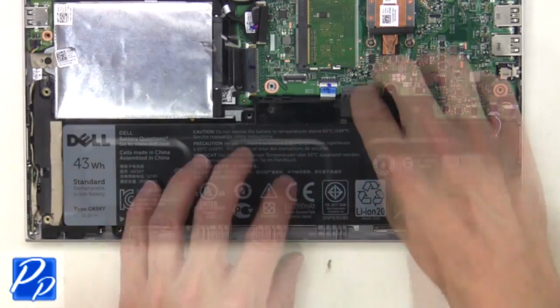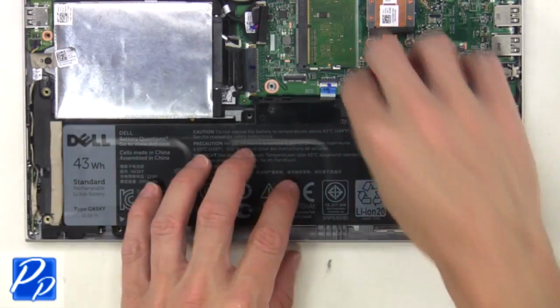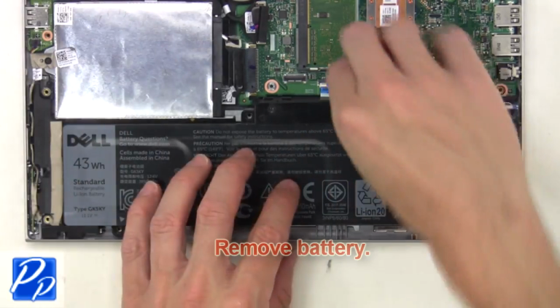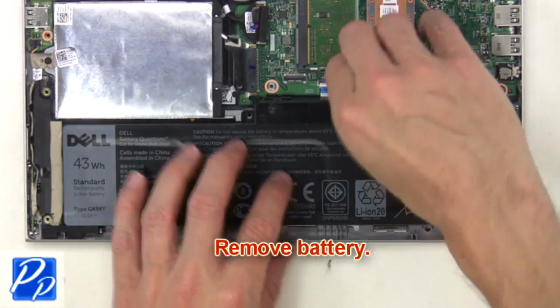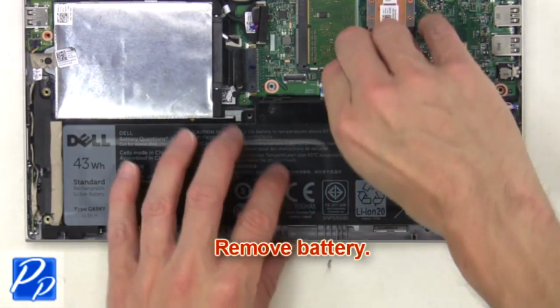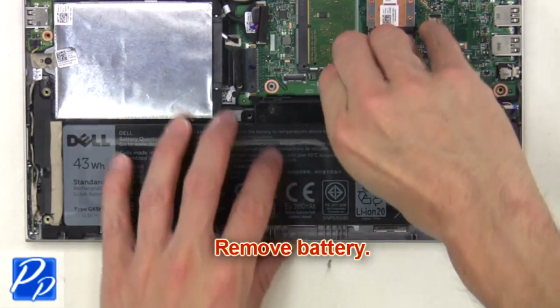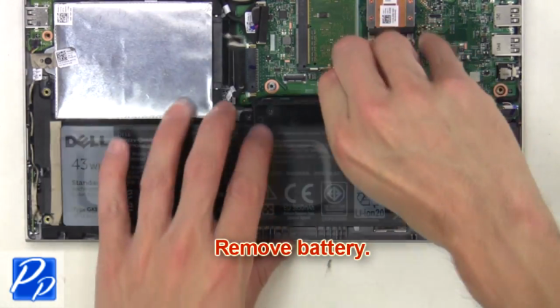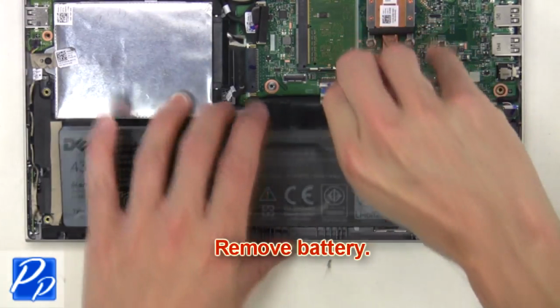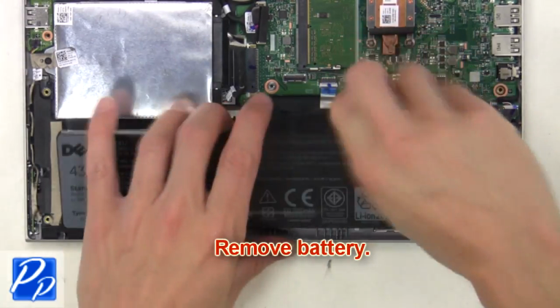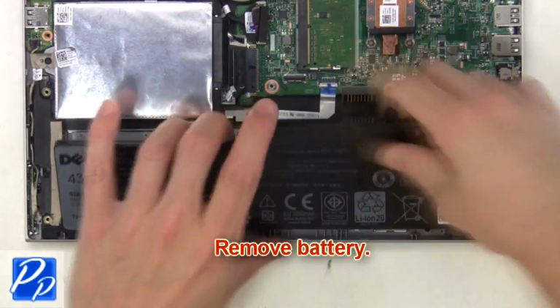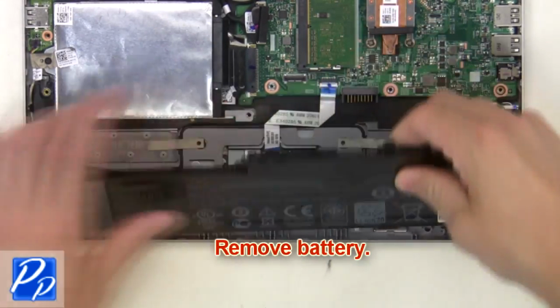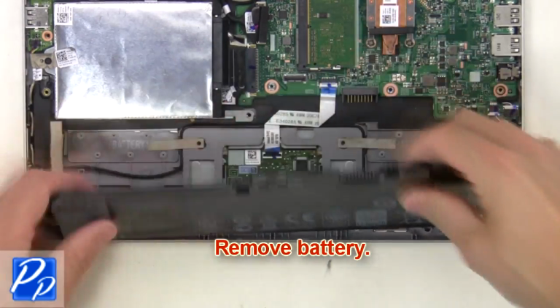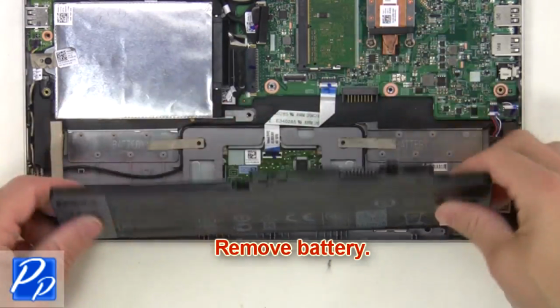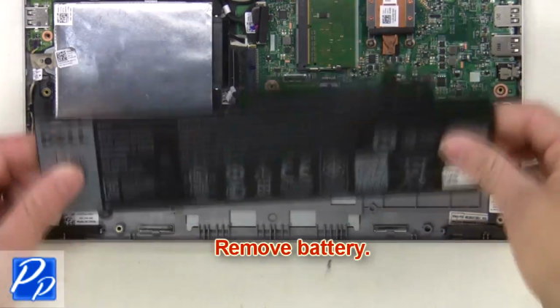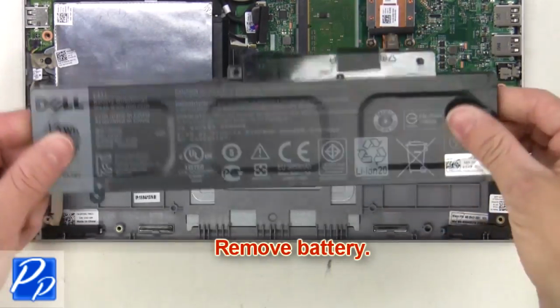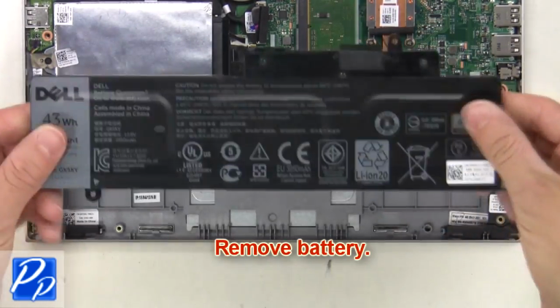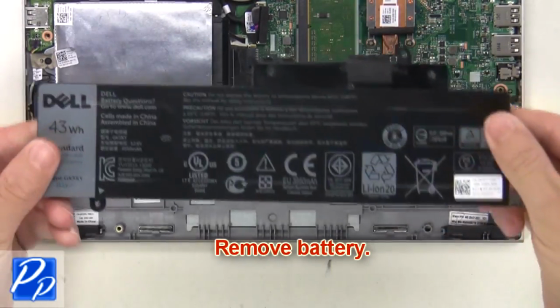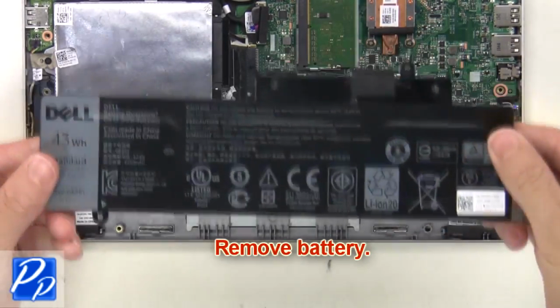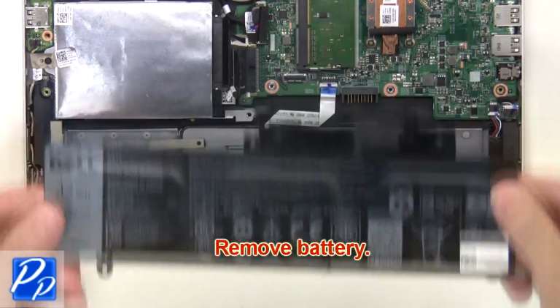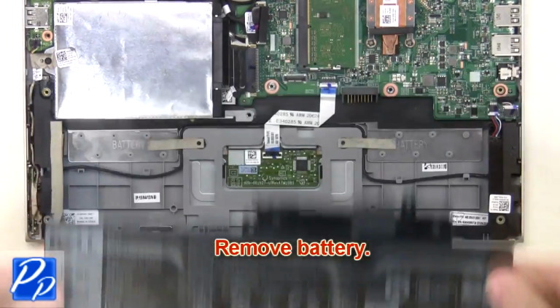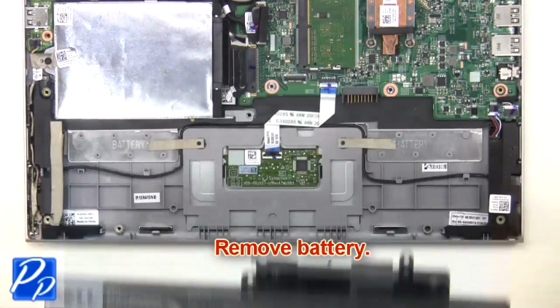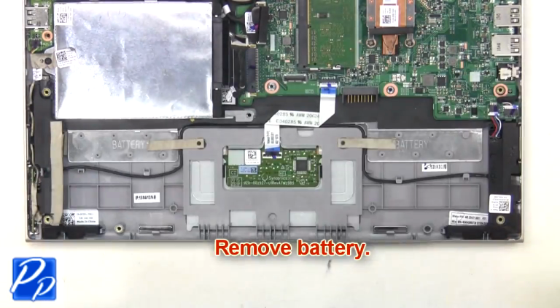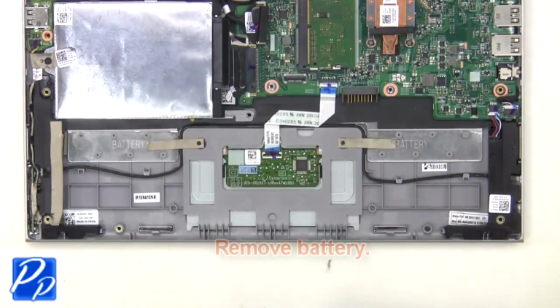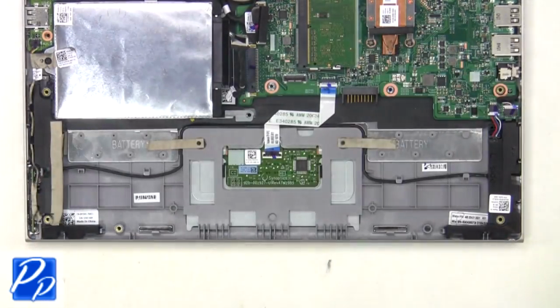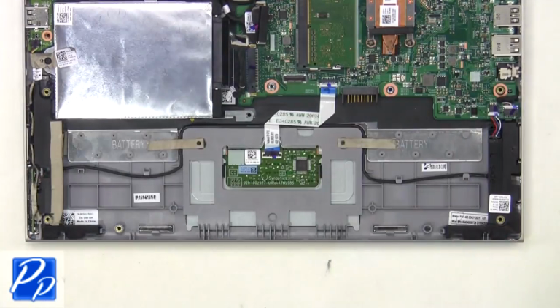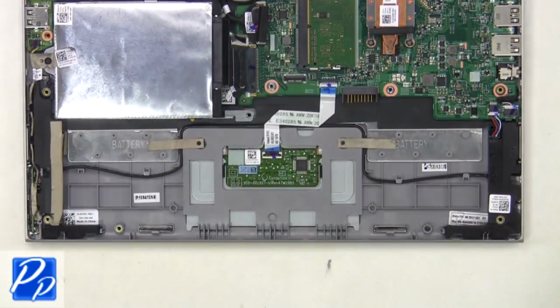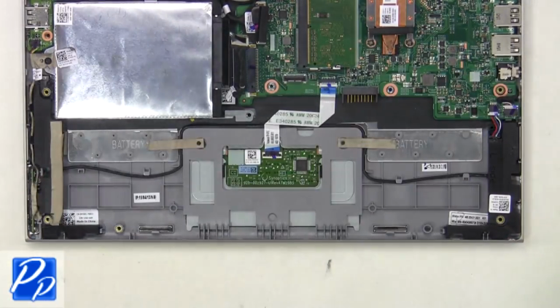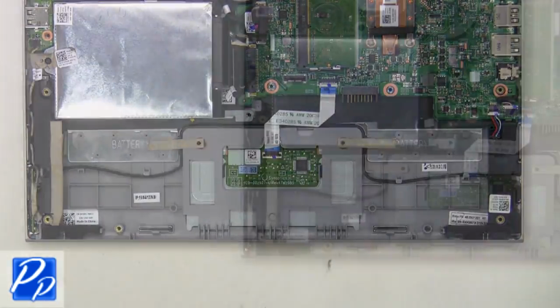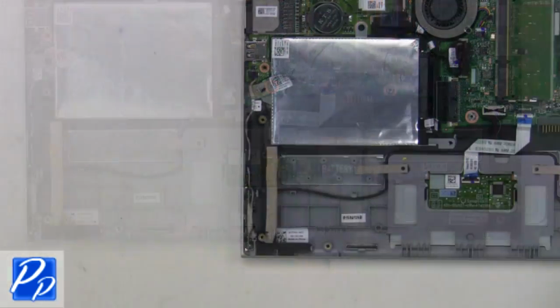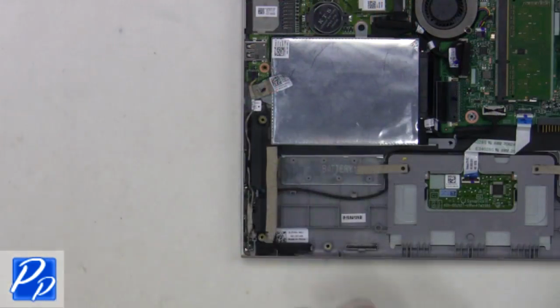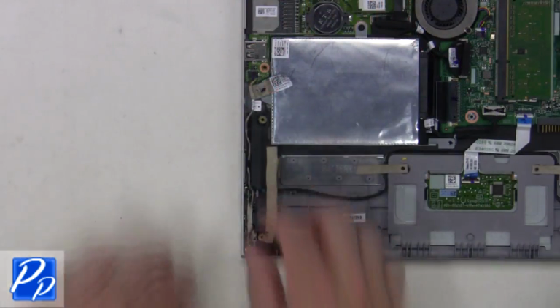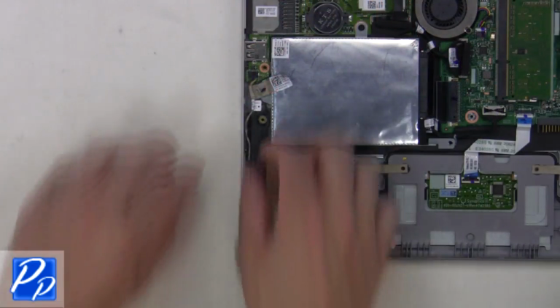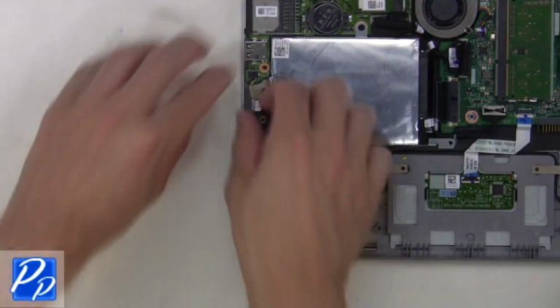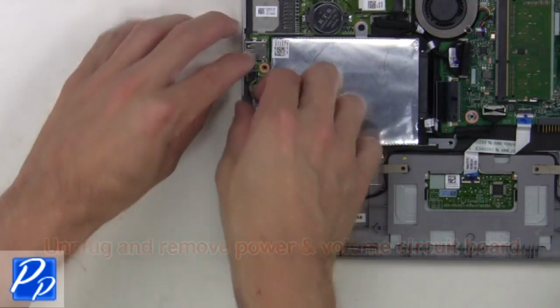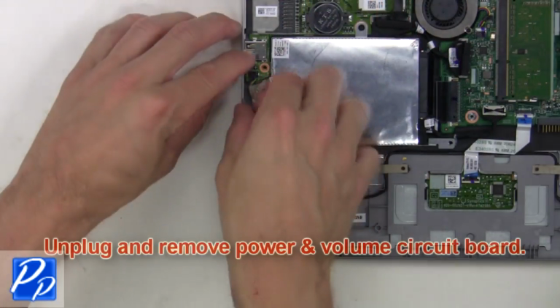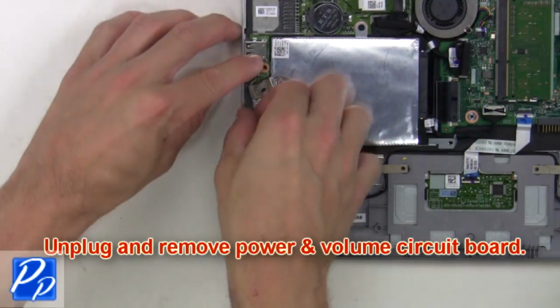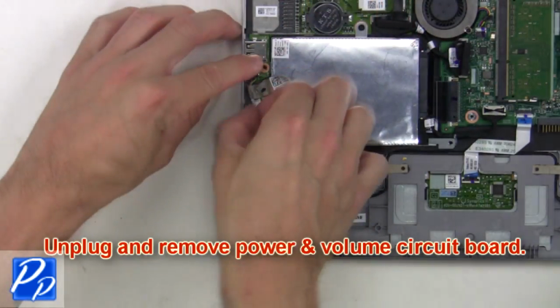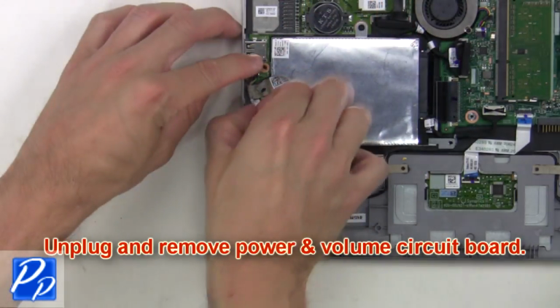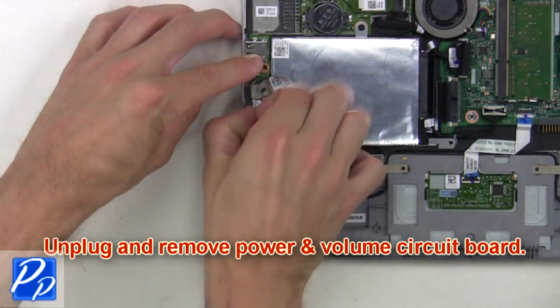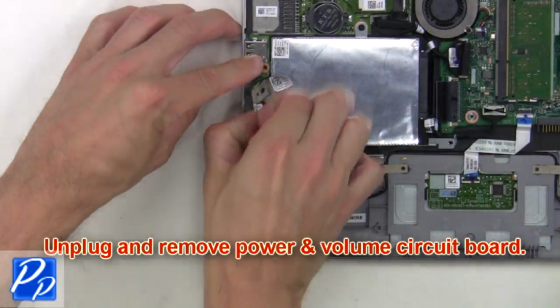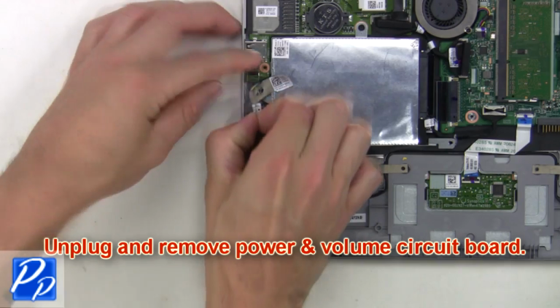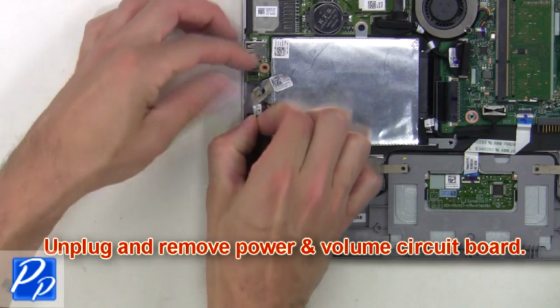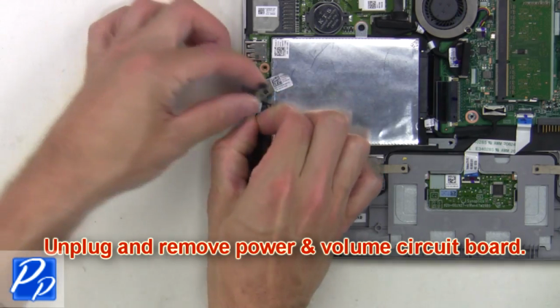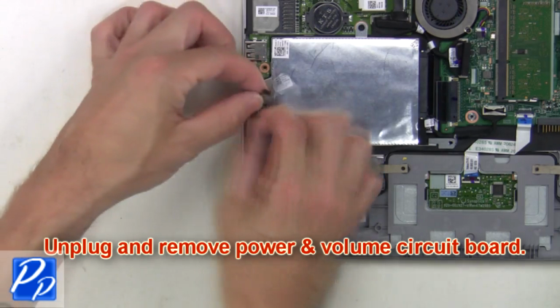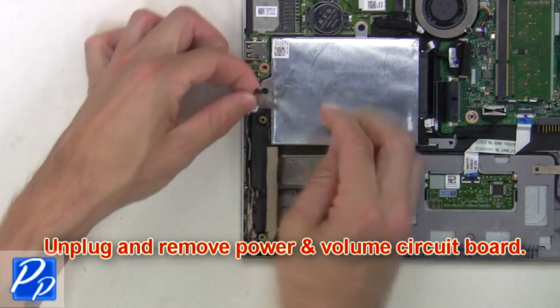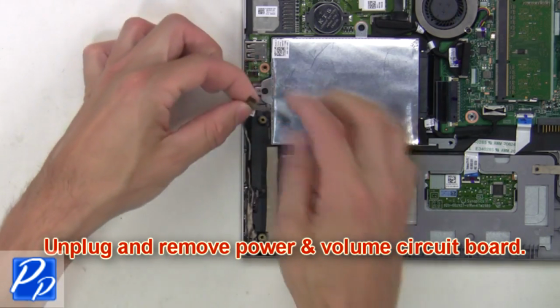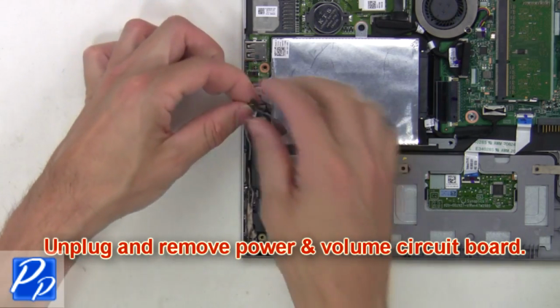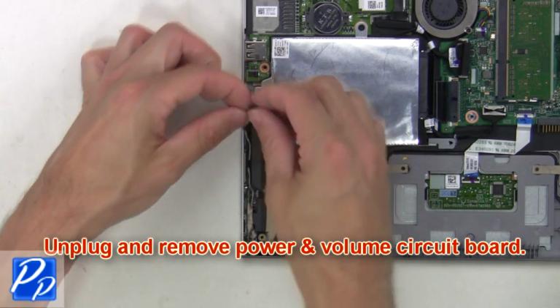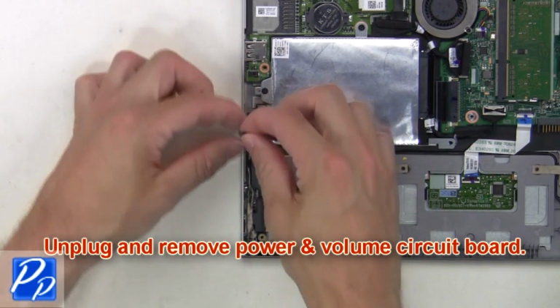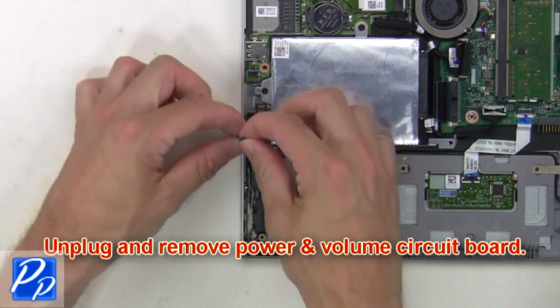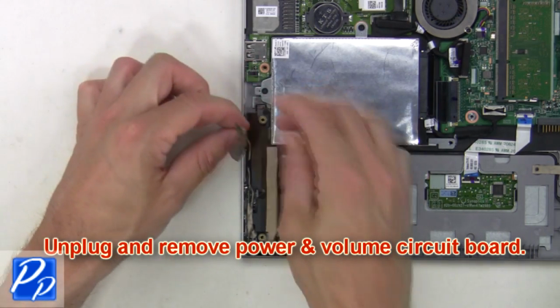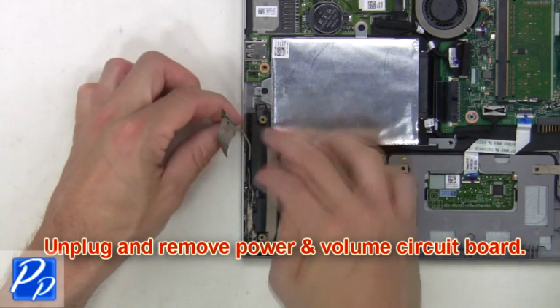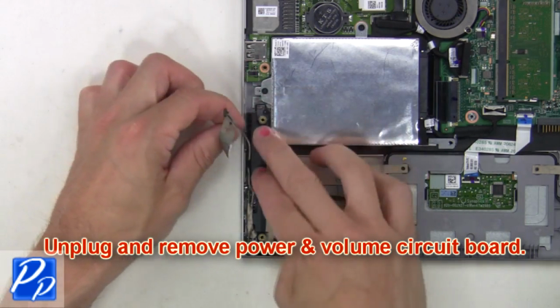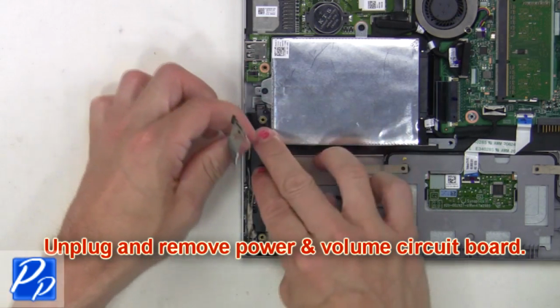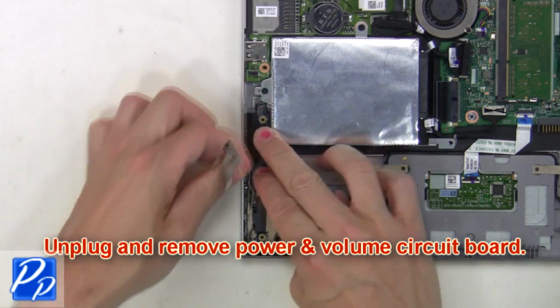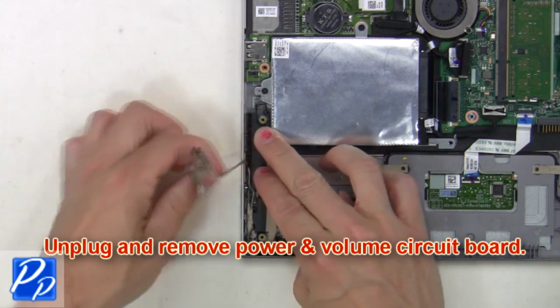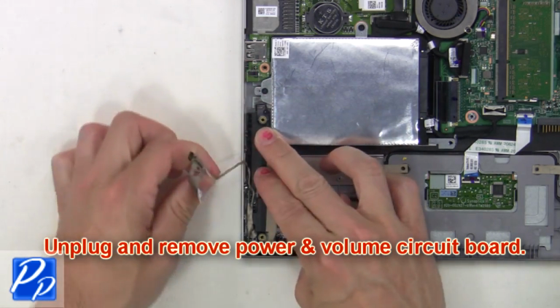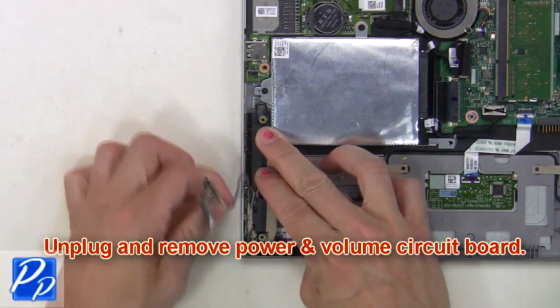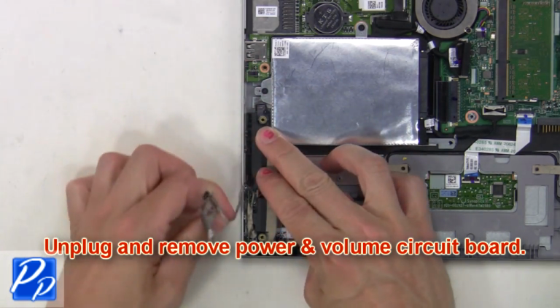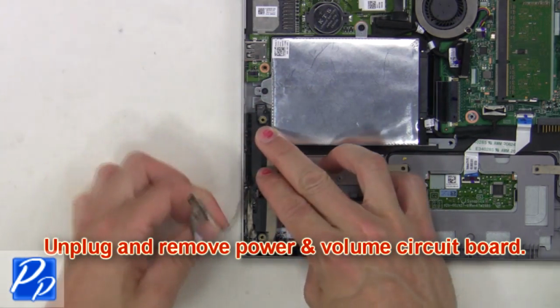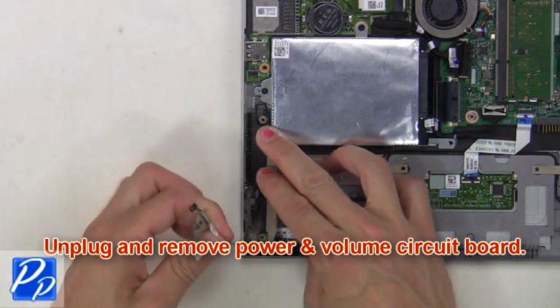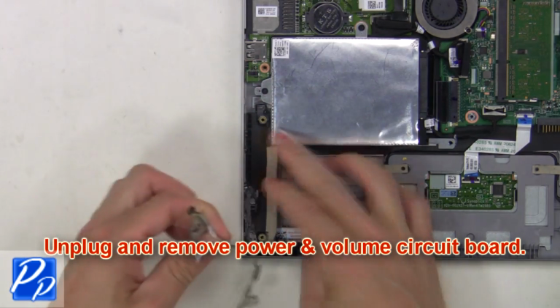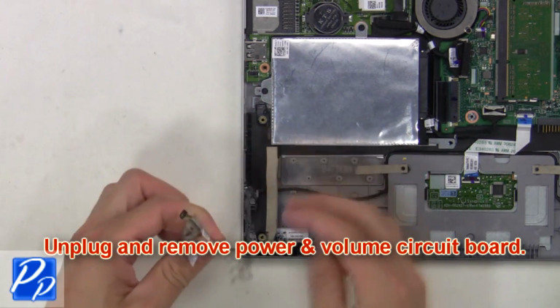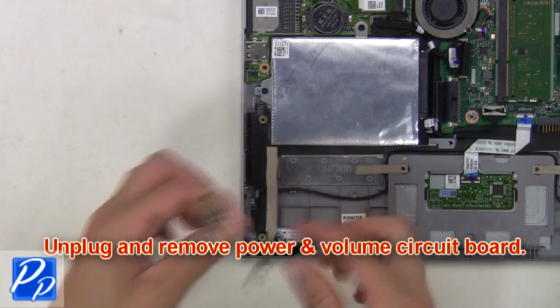Now remove the battery. Then unplug and remove the power and volume circuit board.